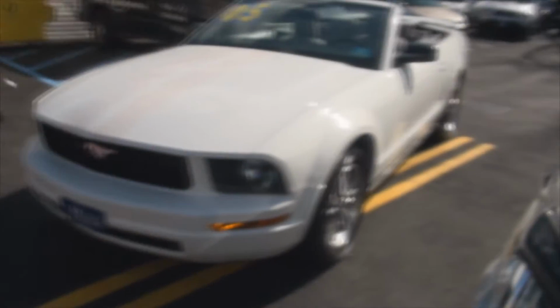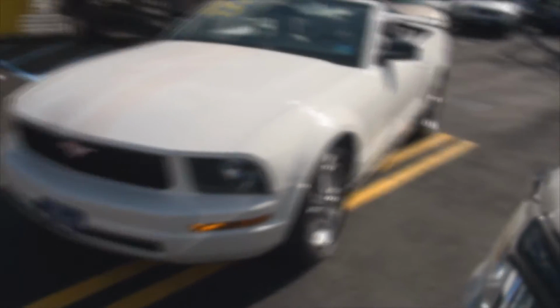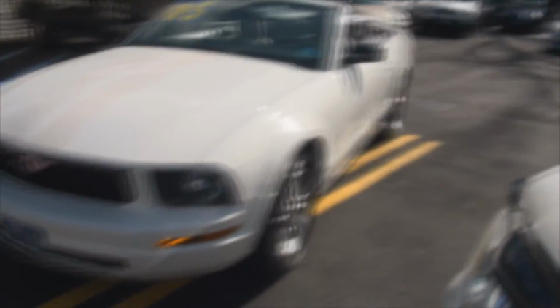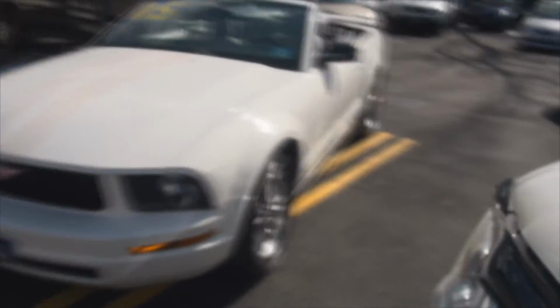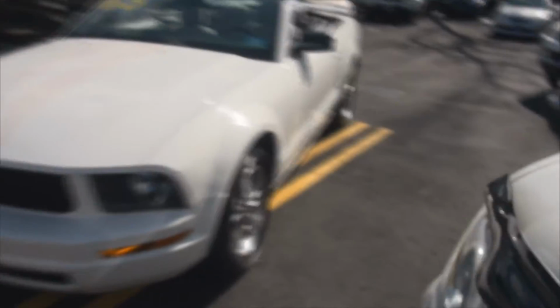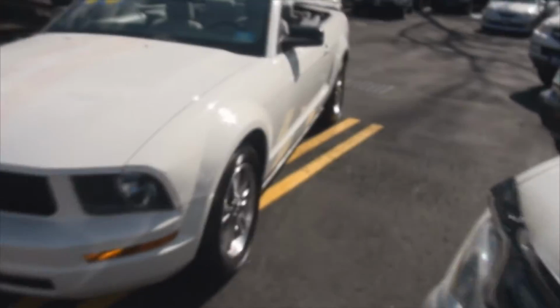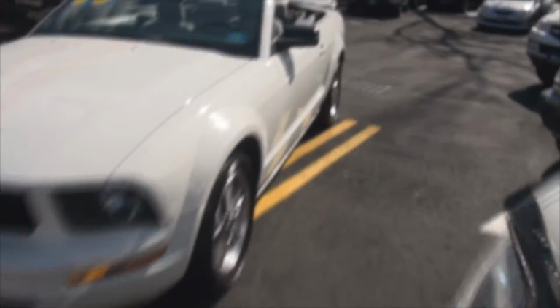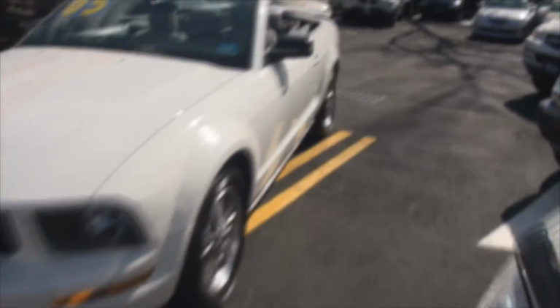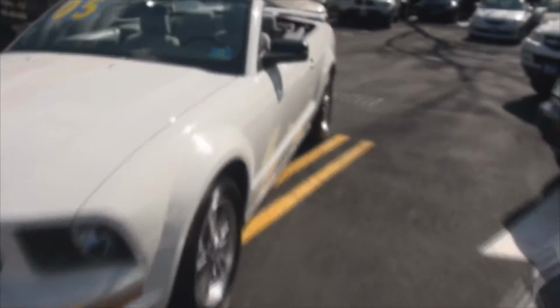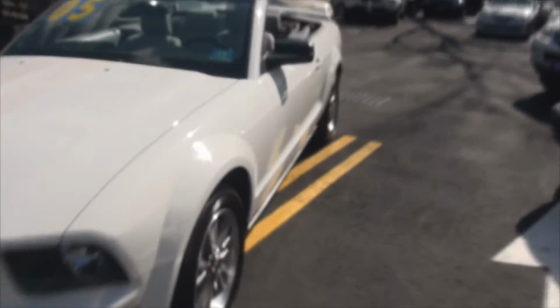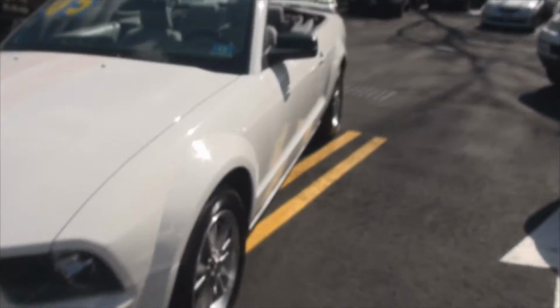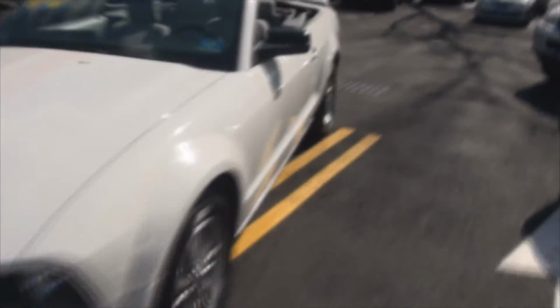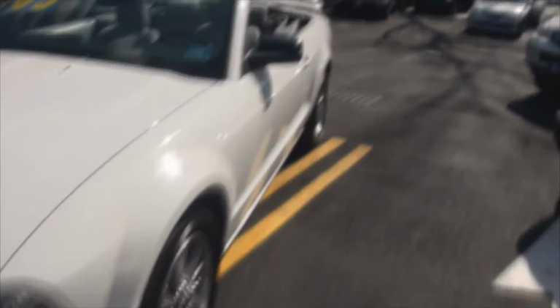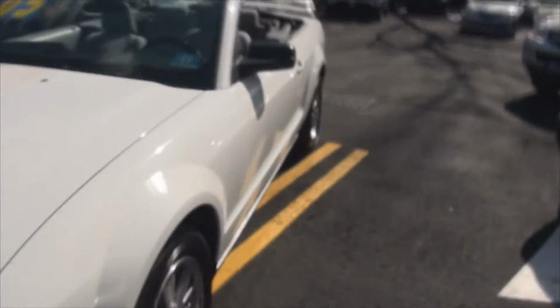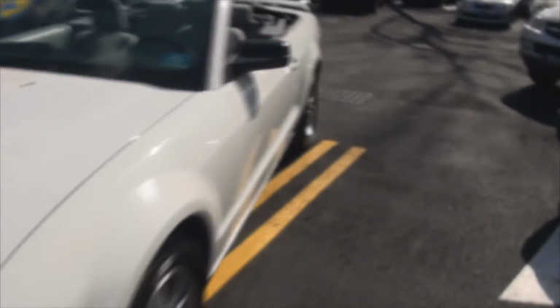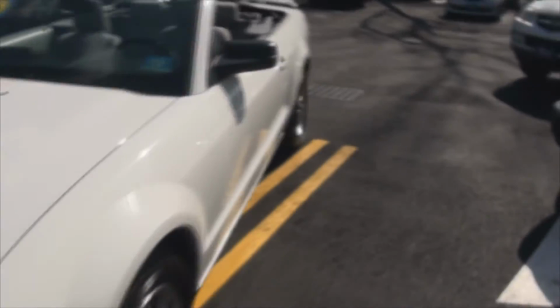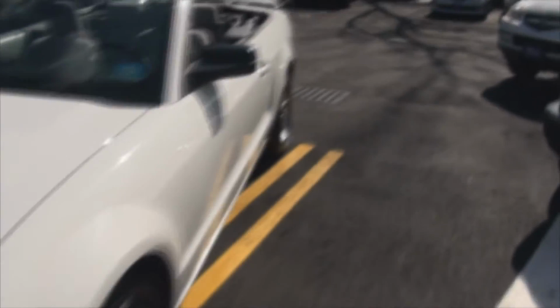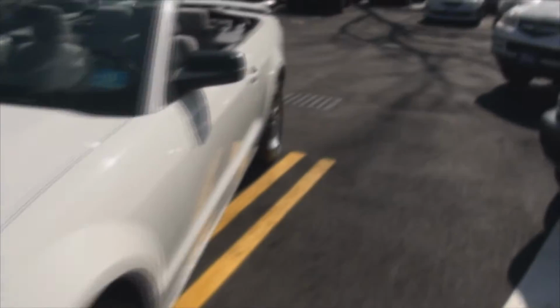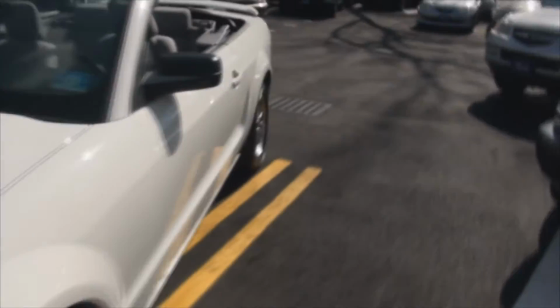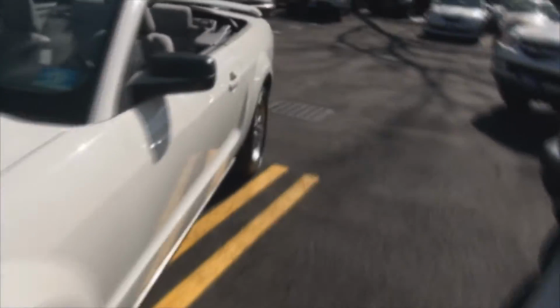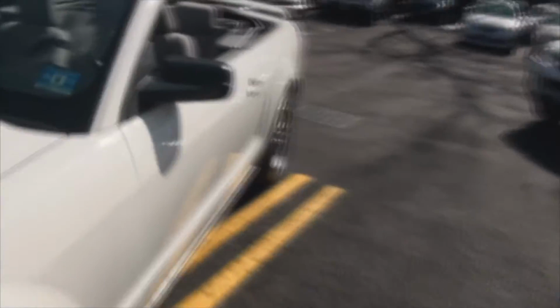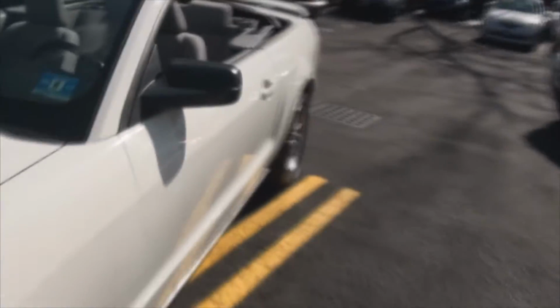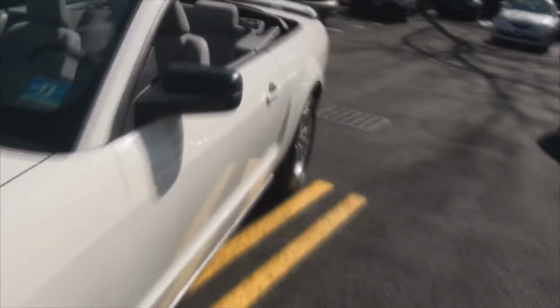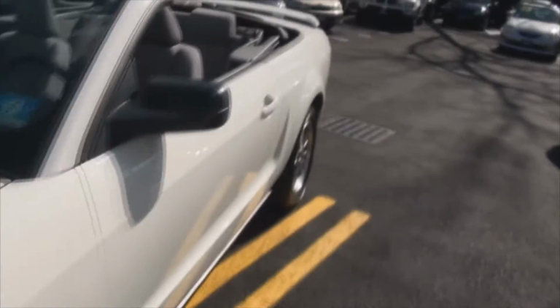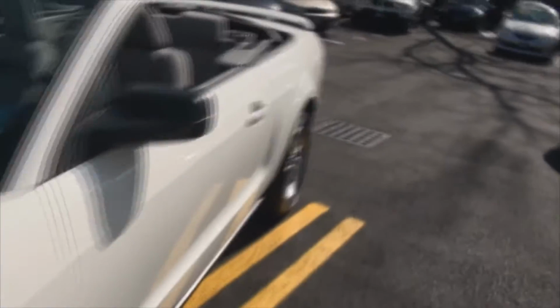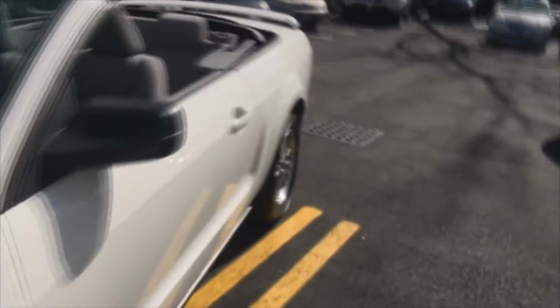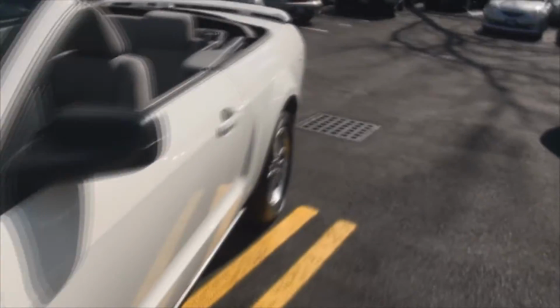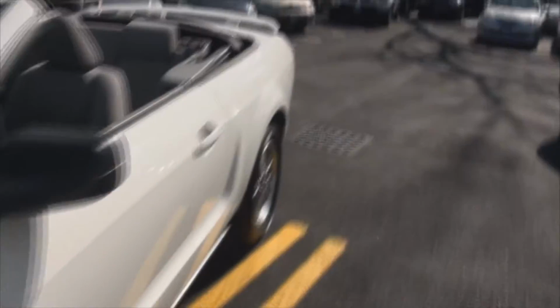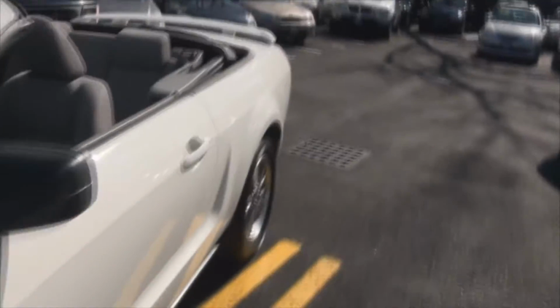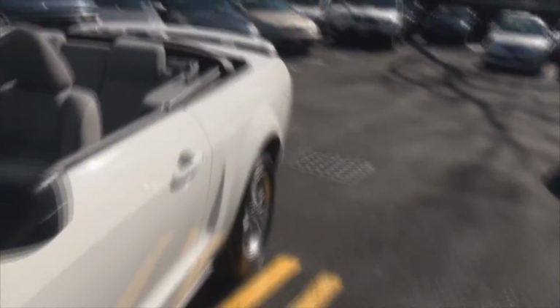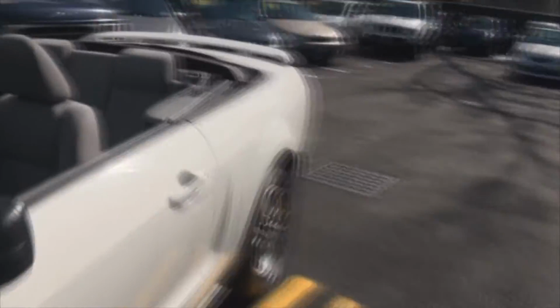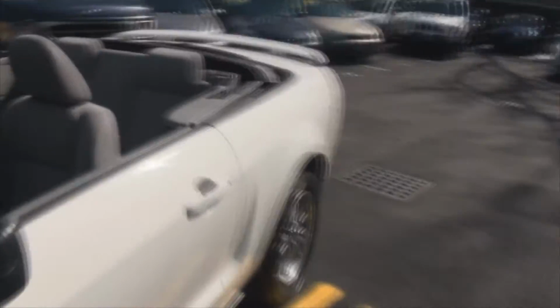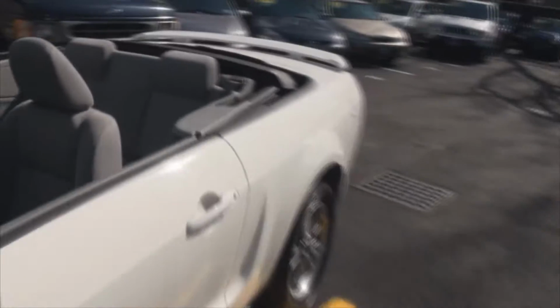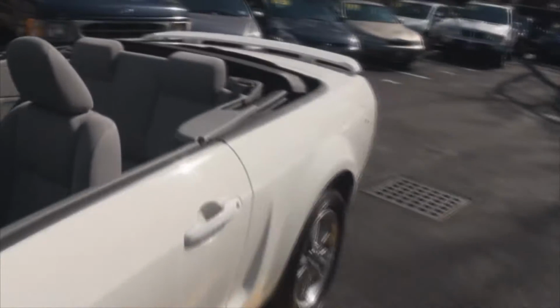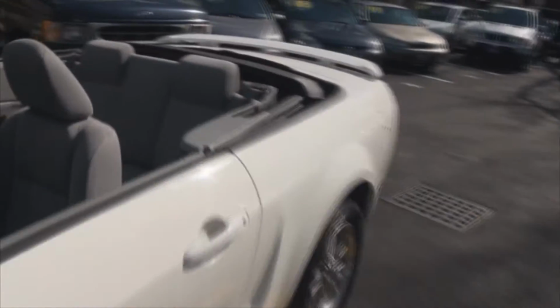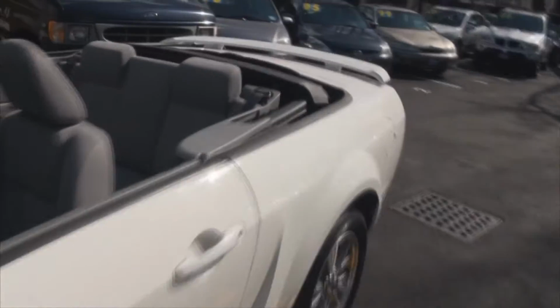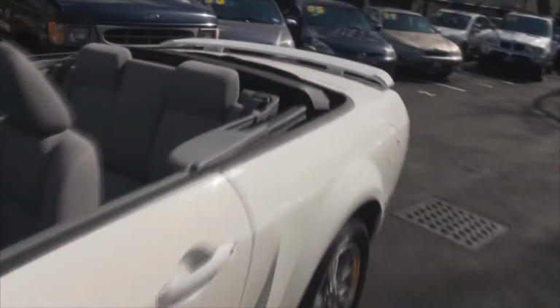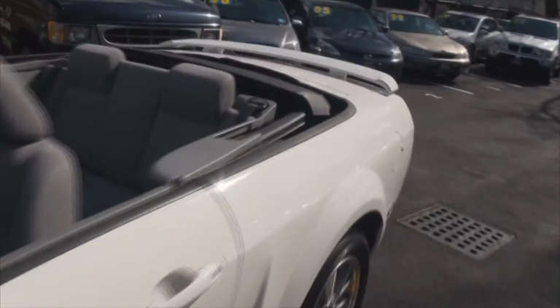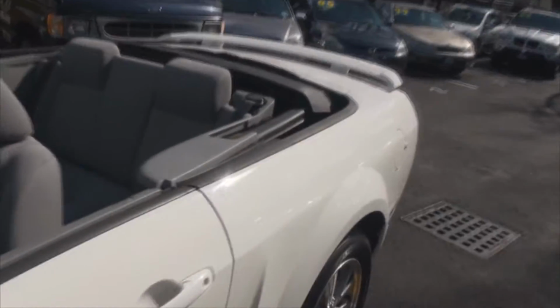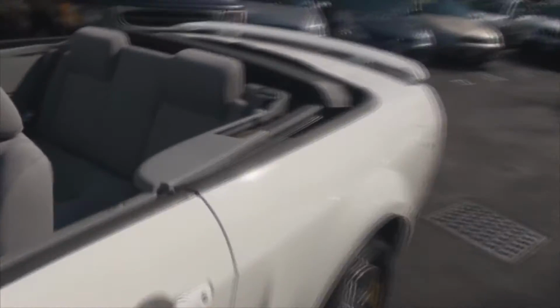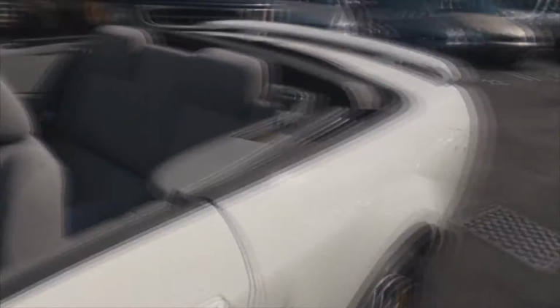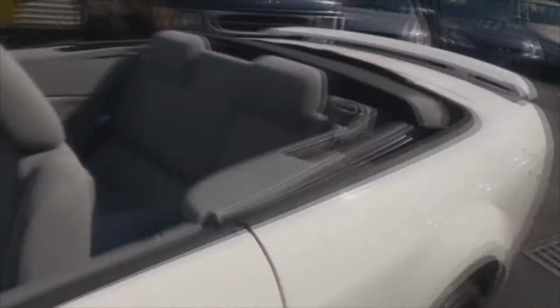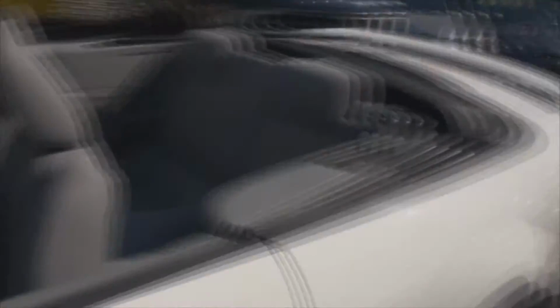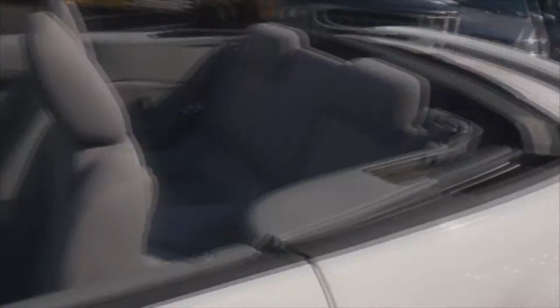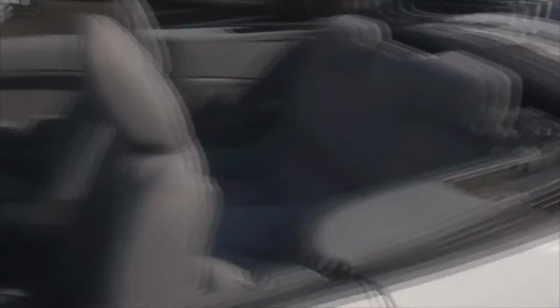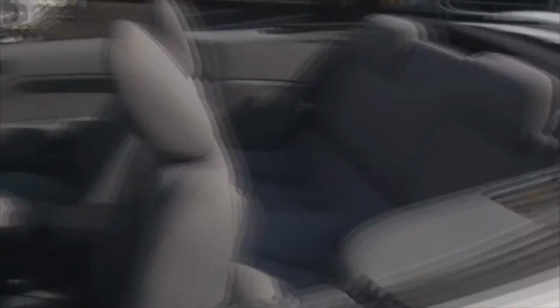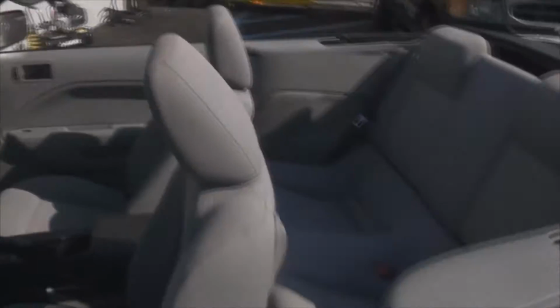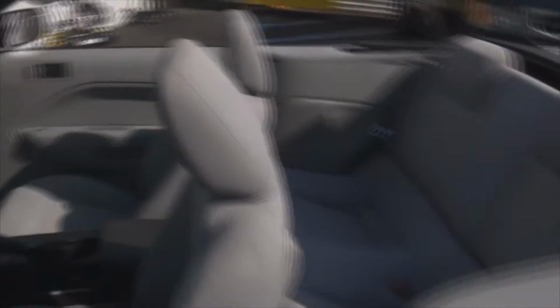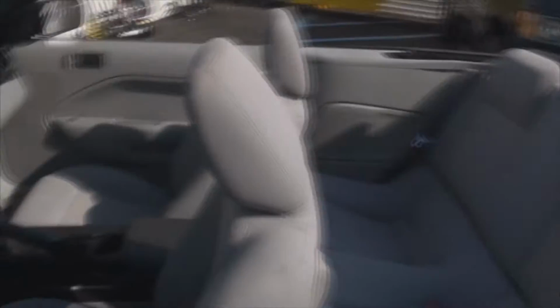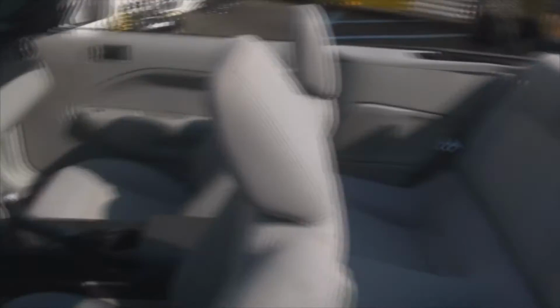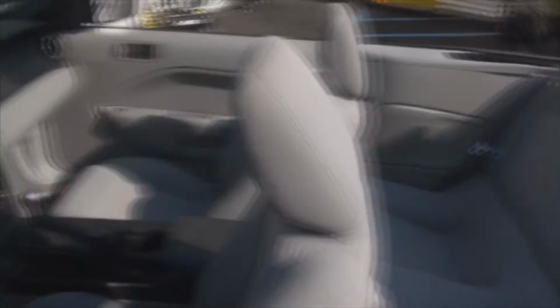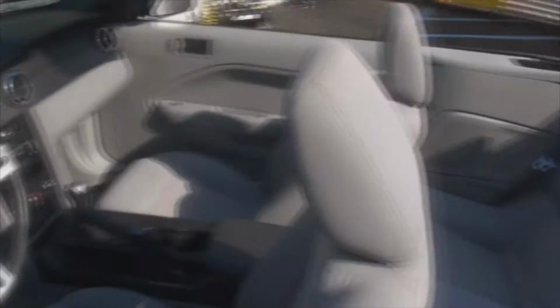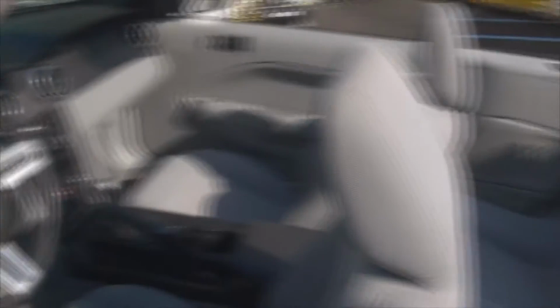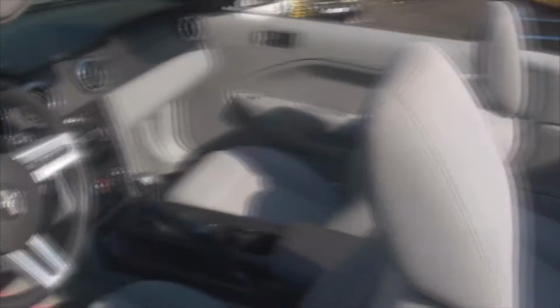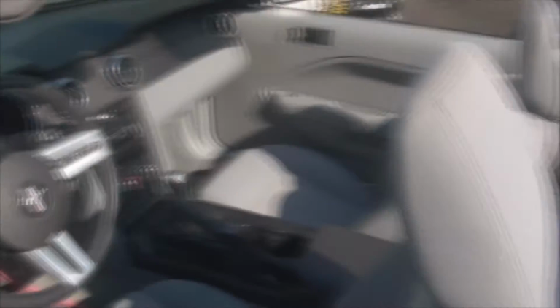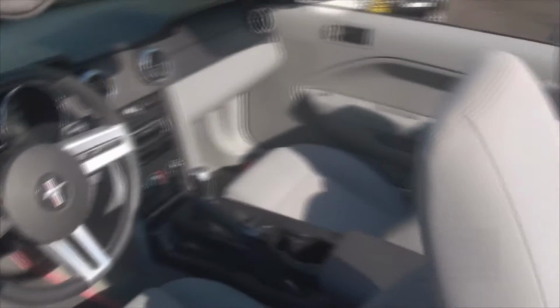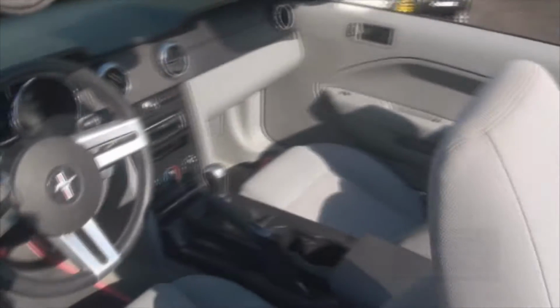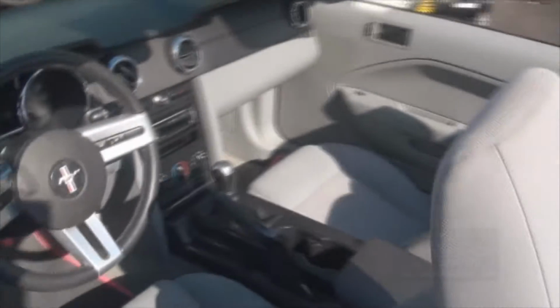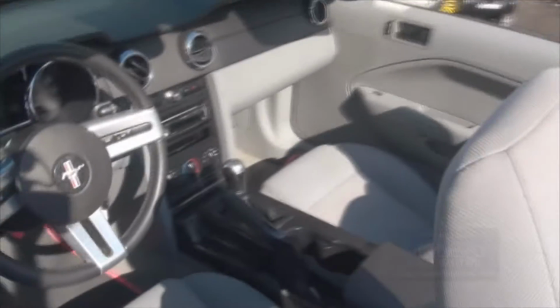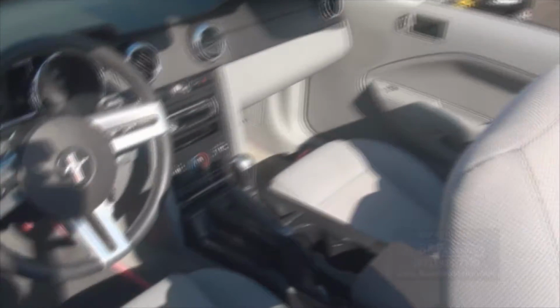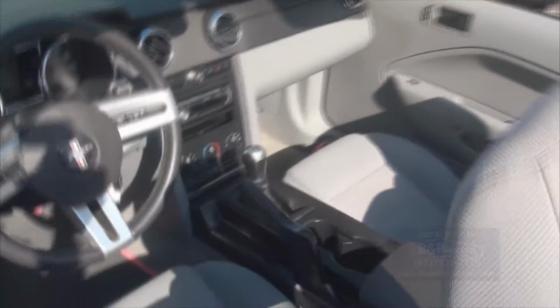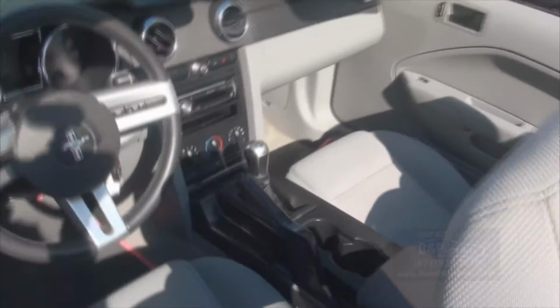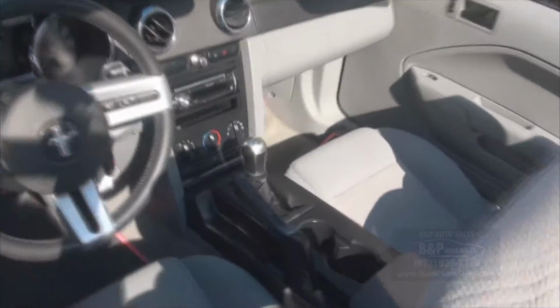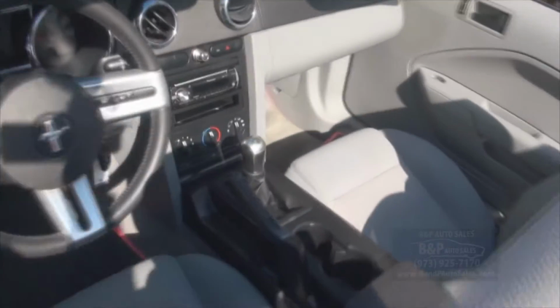2005 Ford Mustang. Sorry about the wind — not the best day for convertible weather.